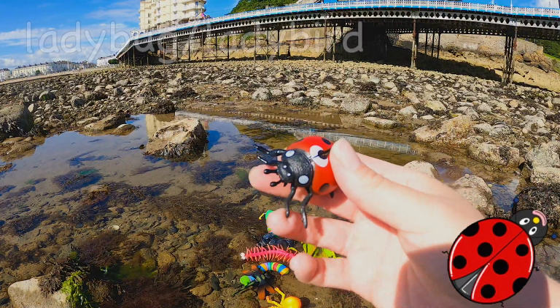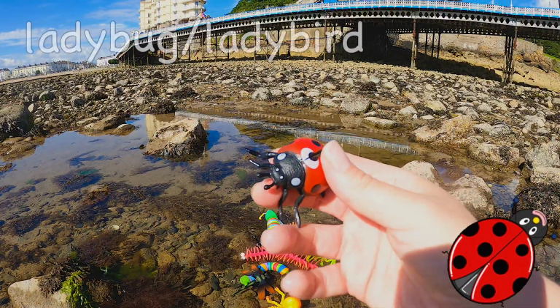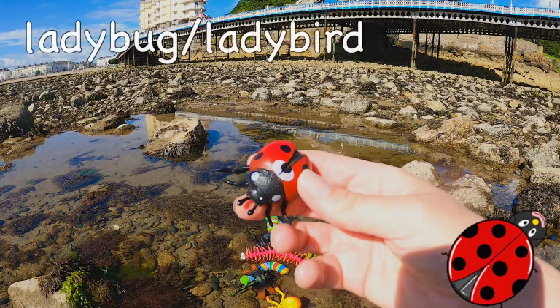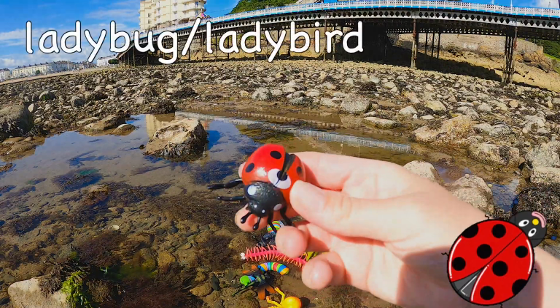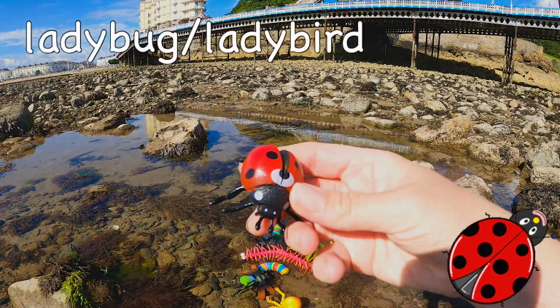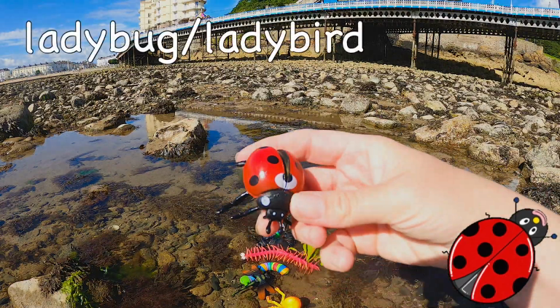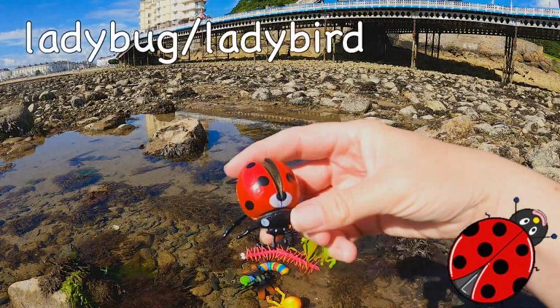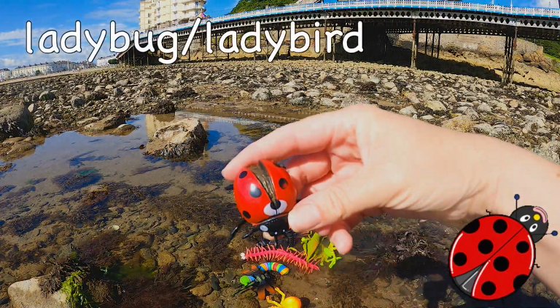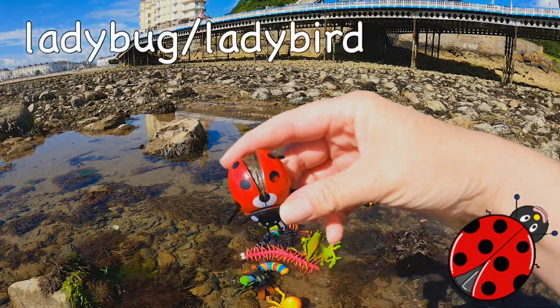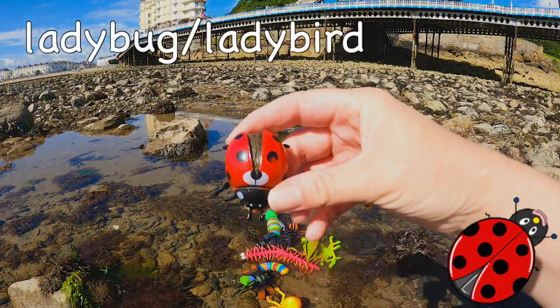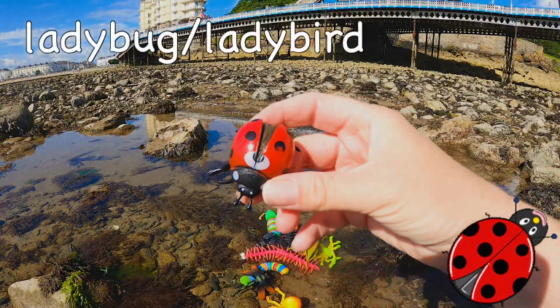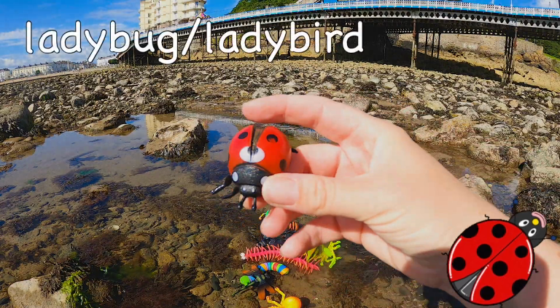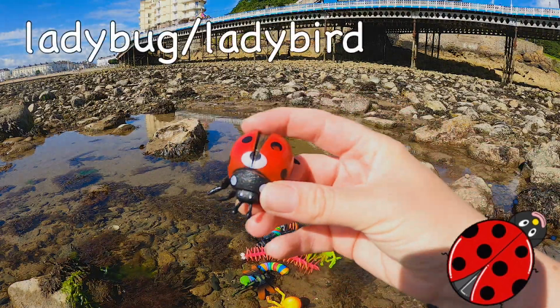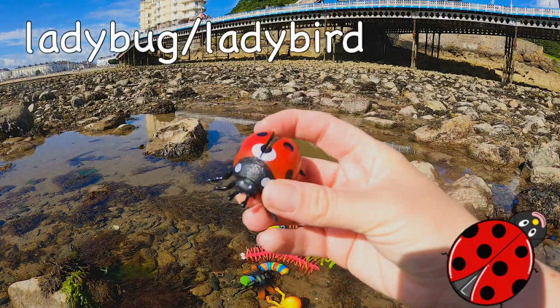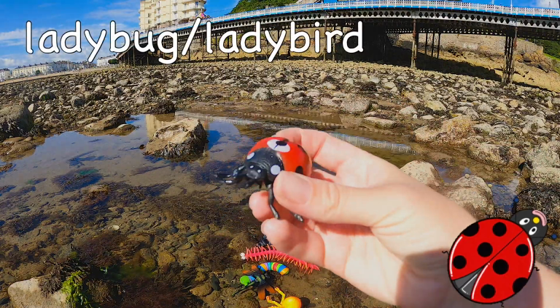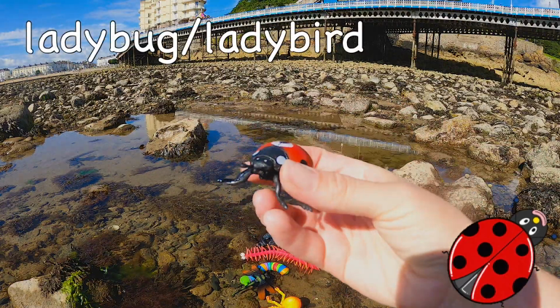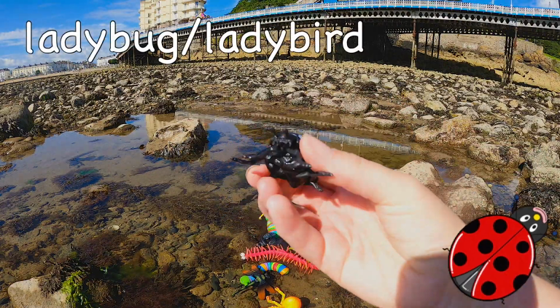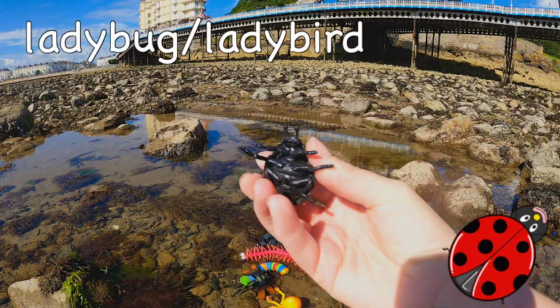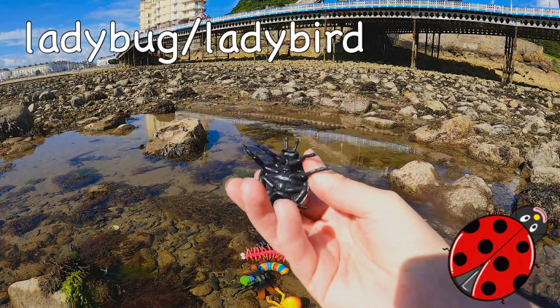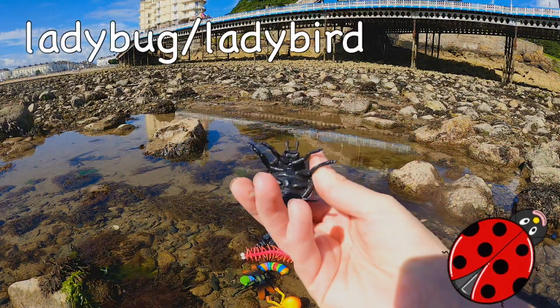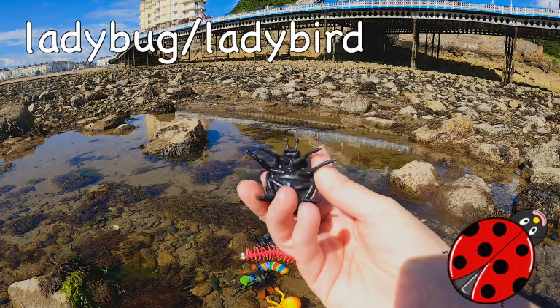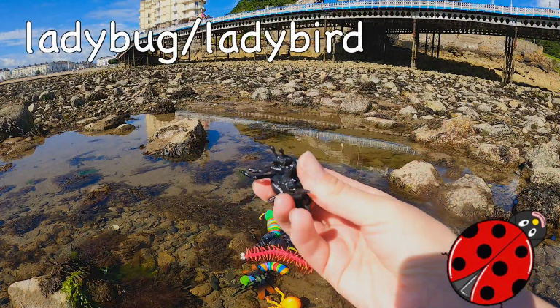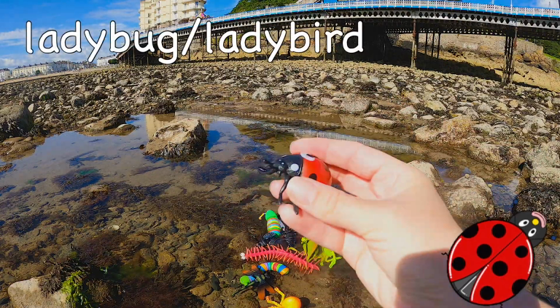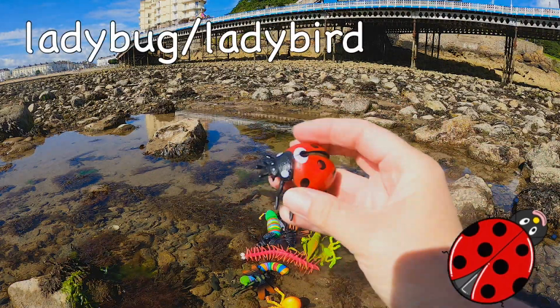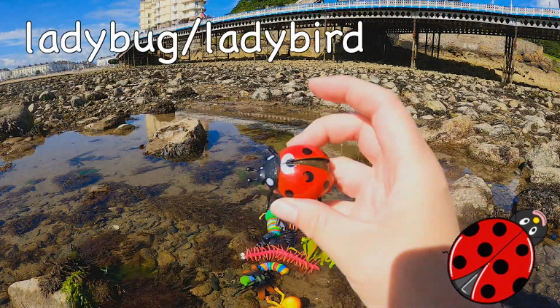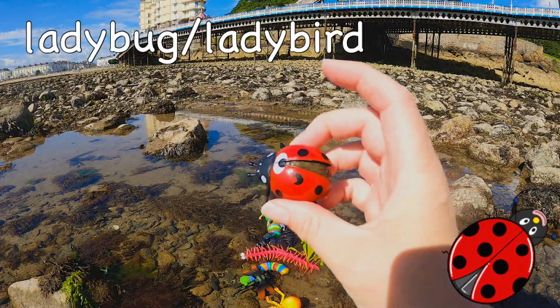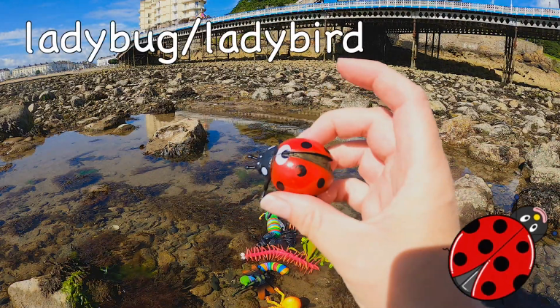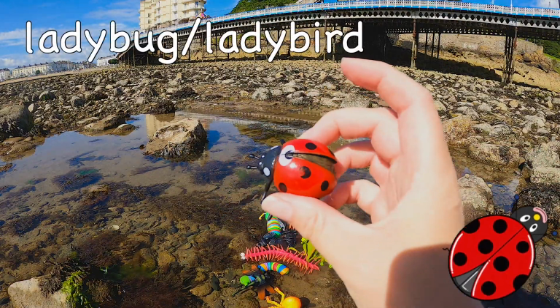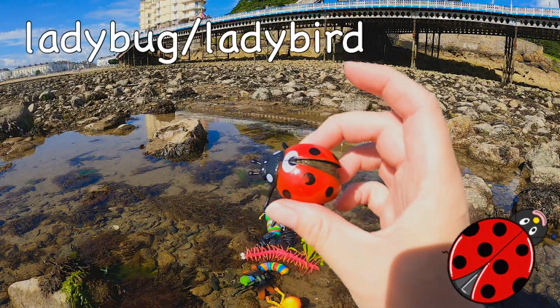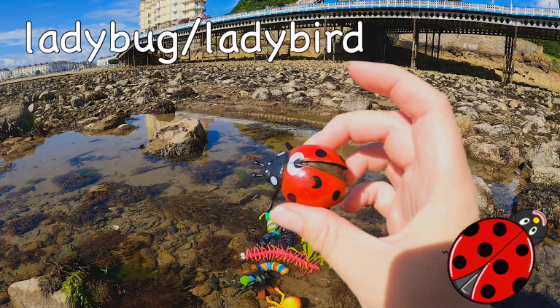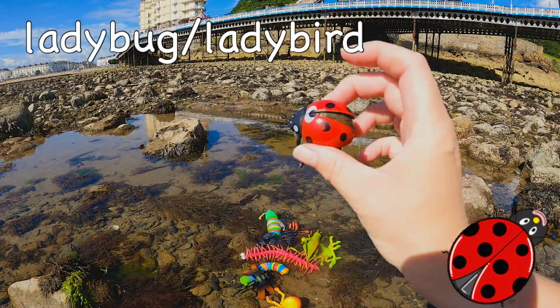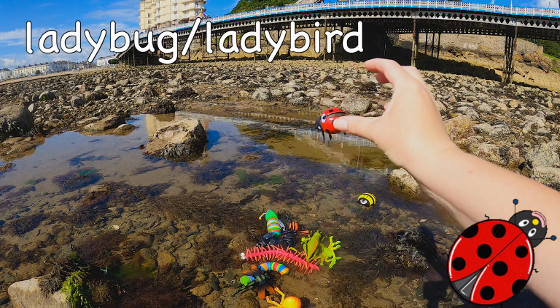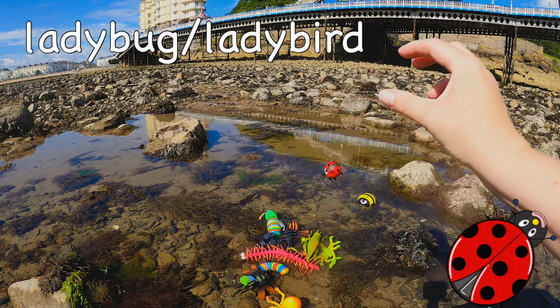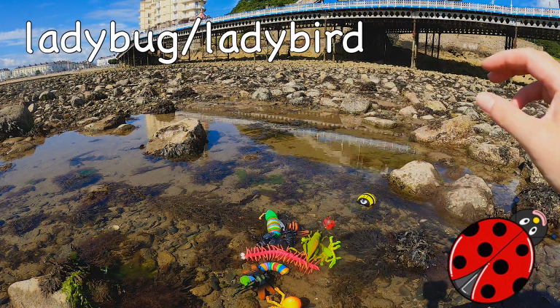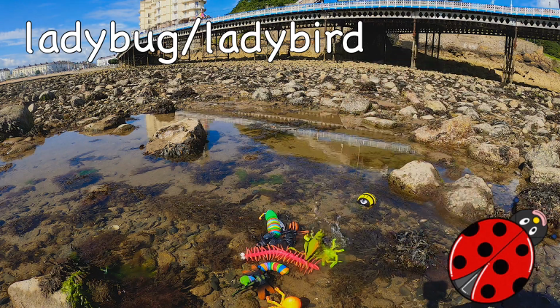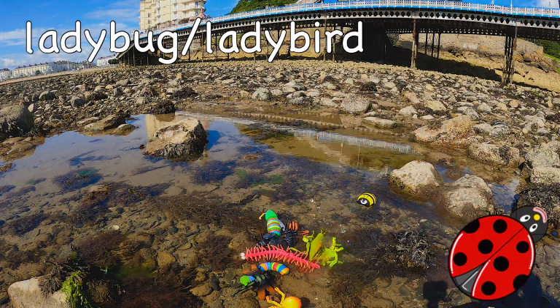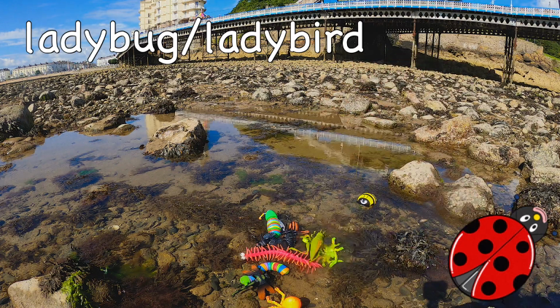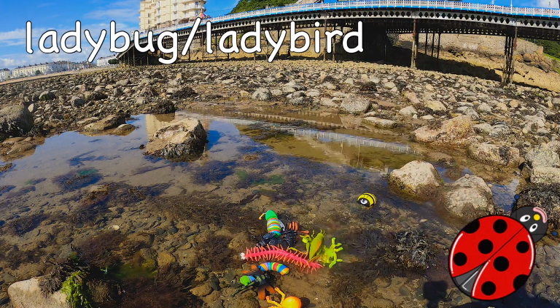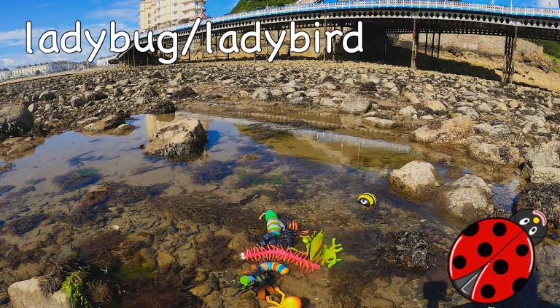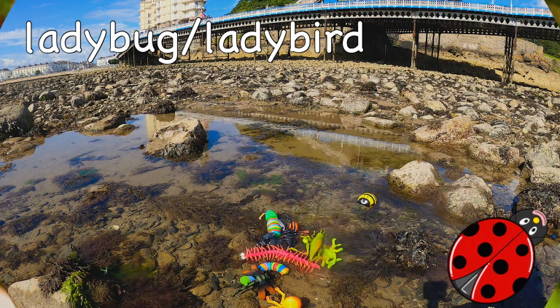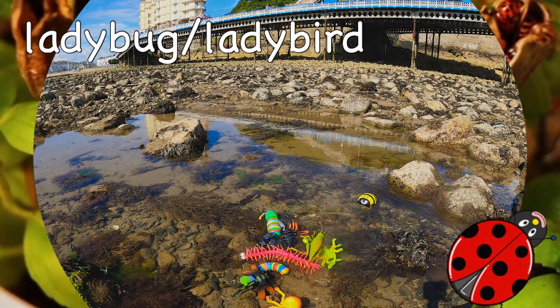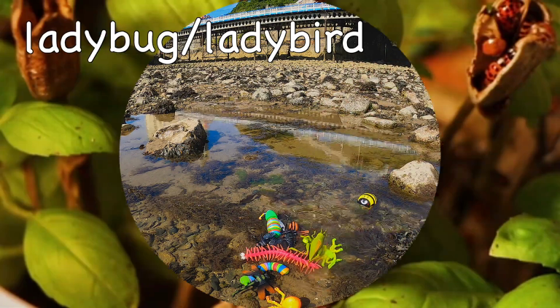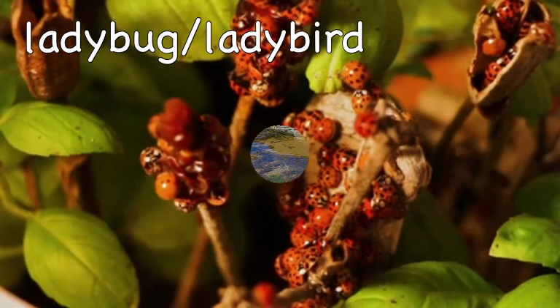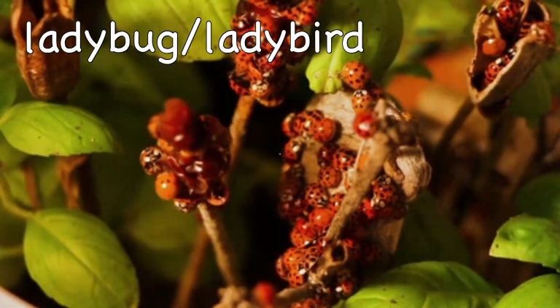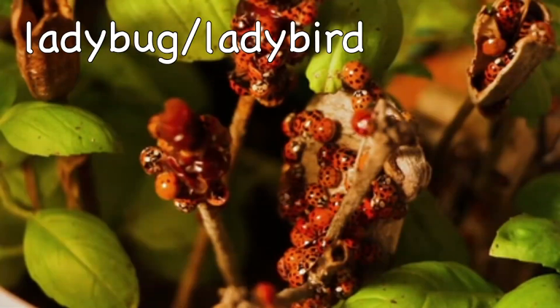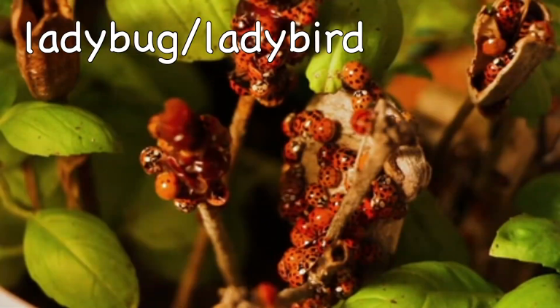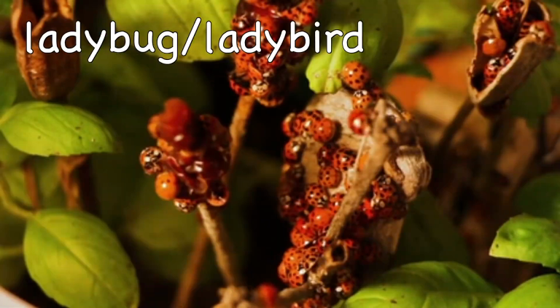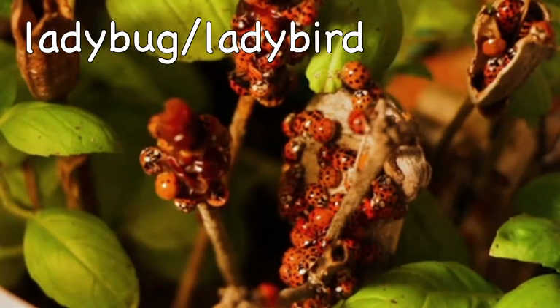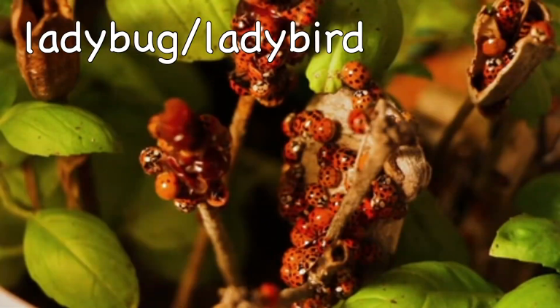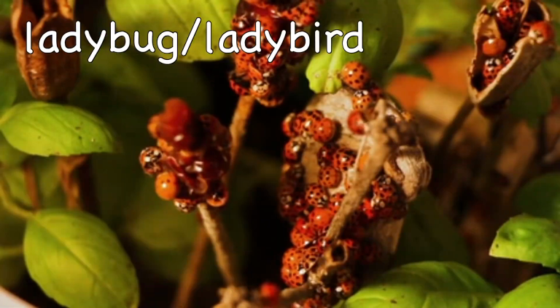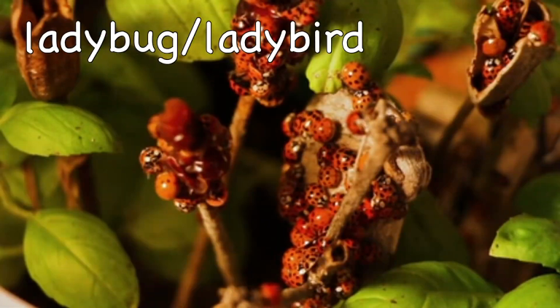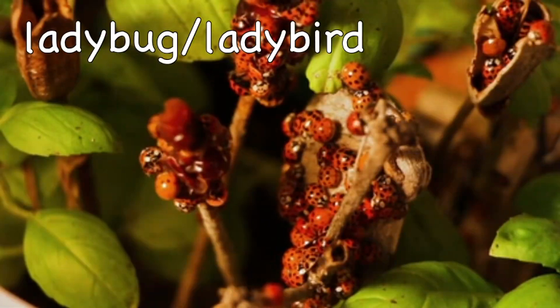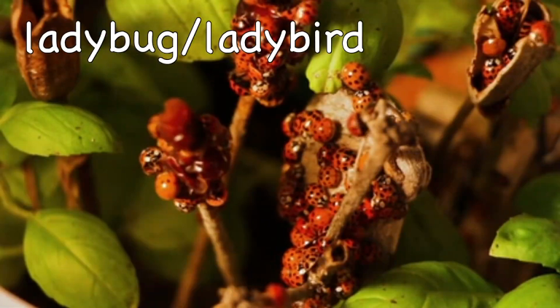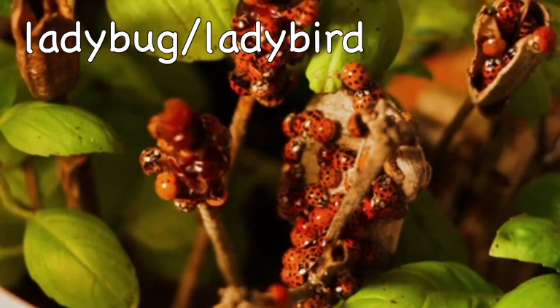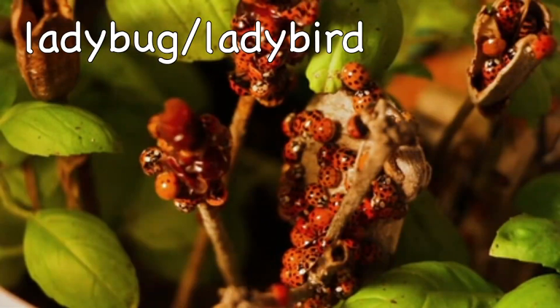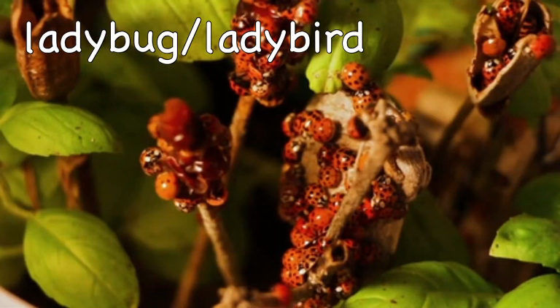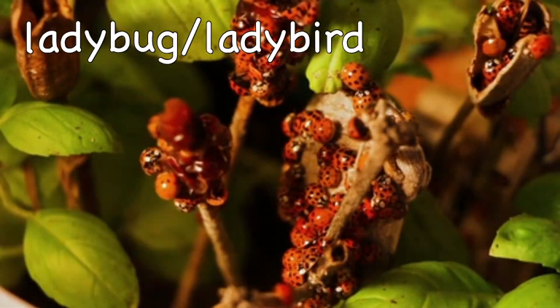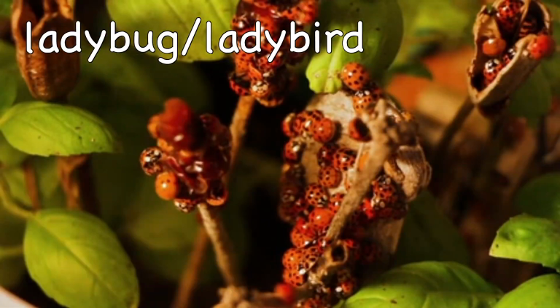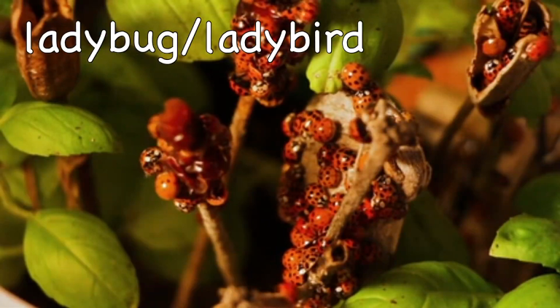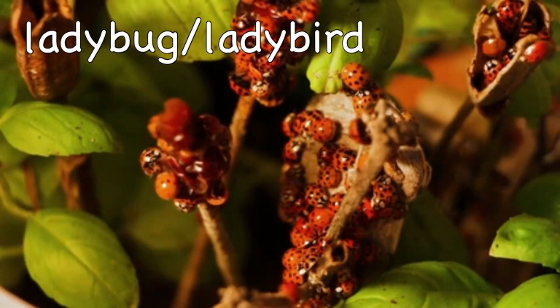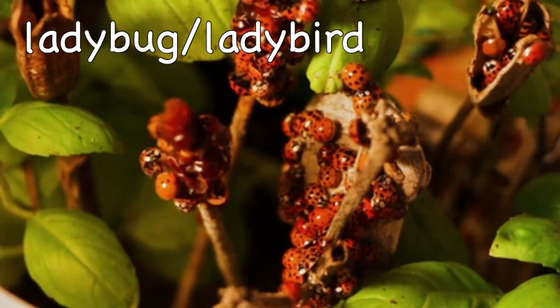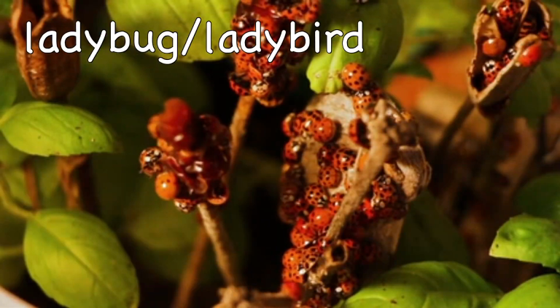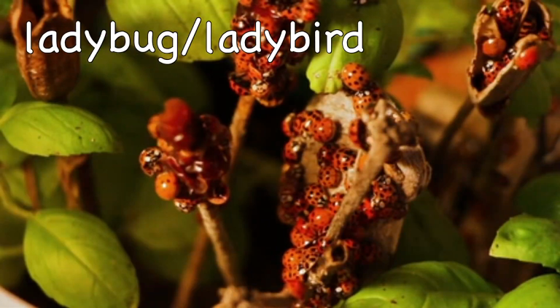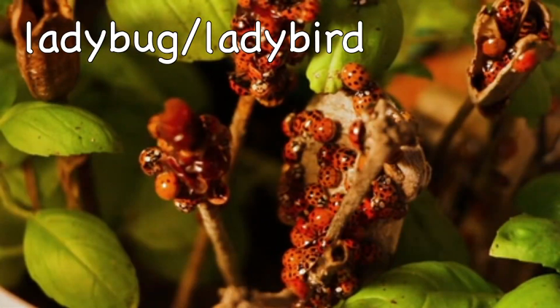Ladybug, or ladybird! As well as aphids, ladybugs eat fruit flies, thrips, and mites!